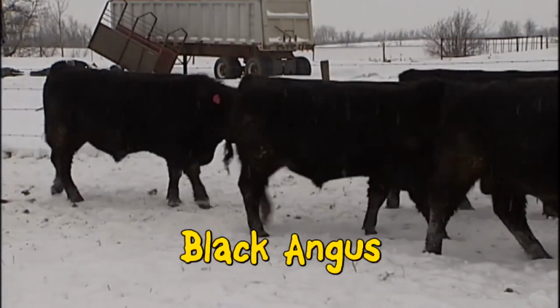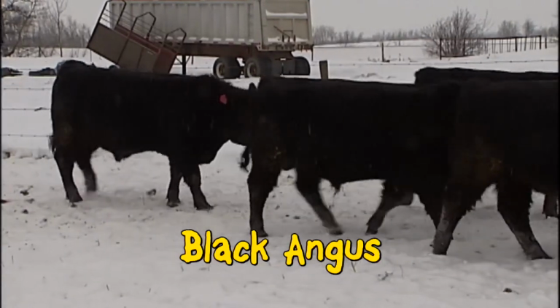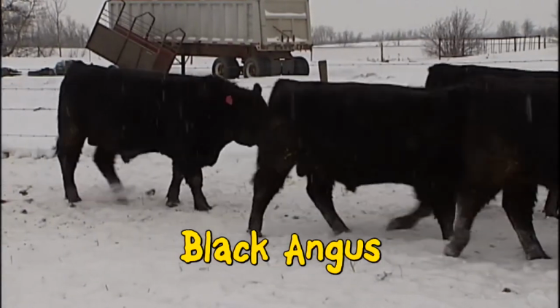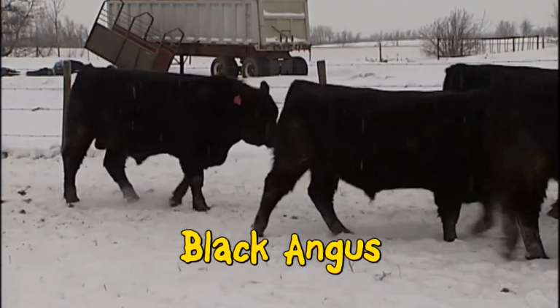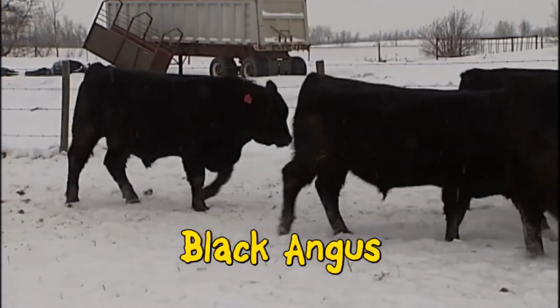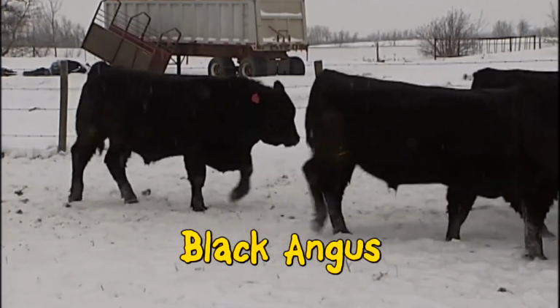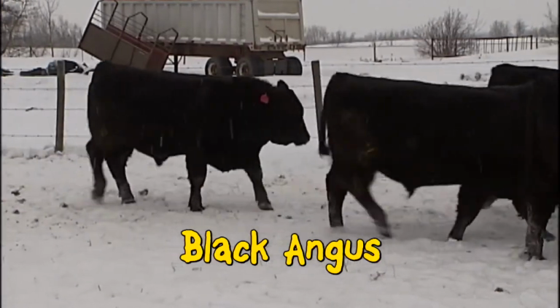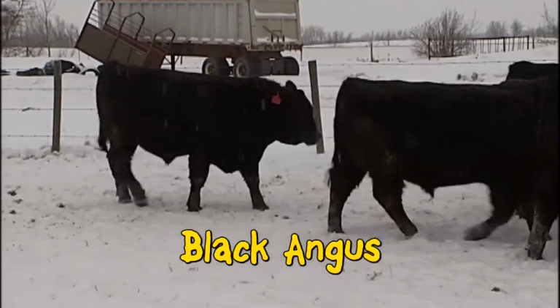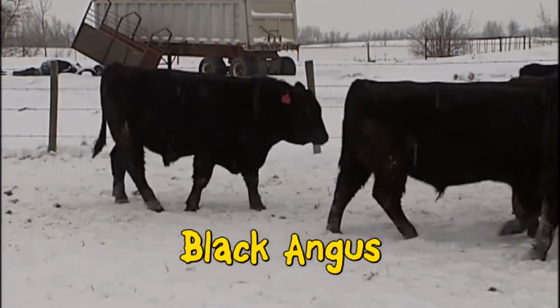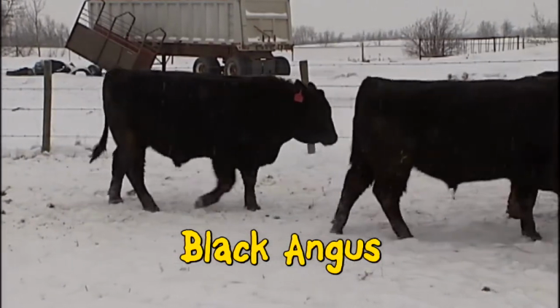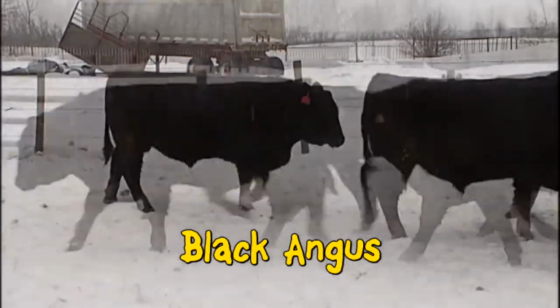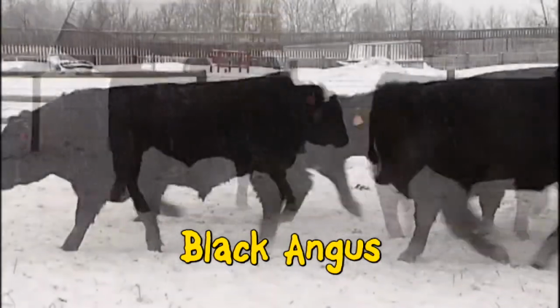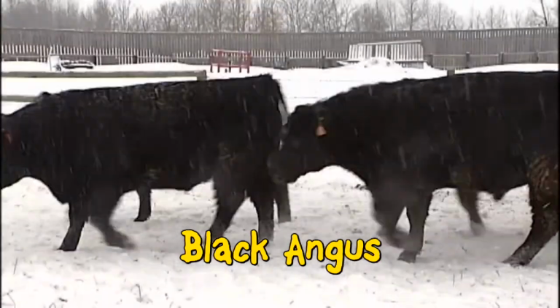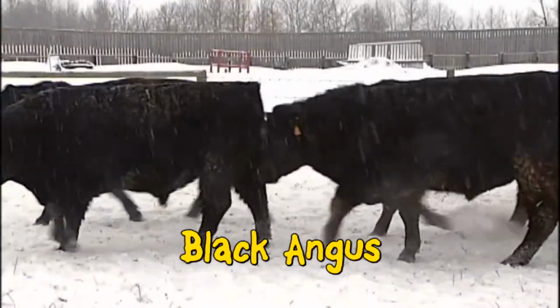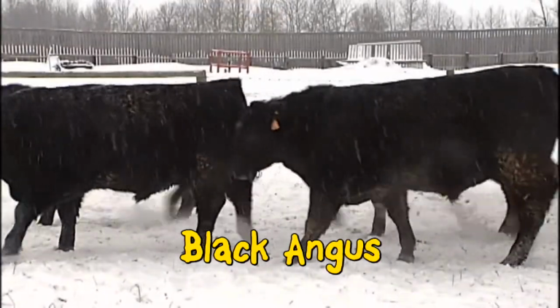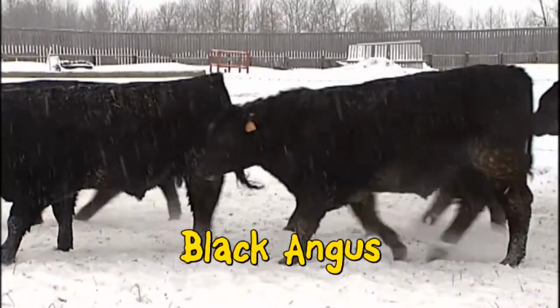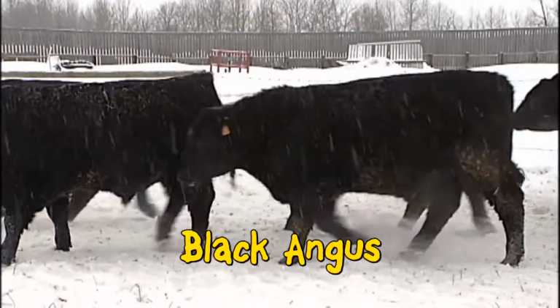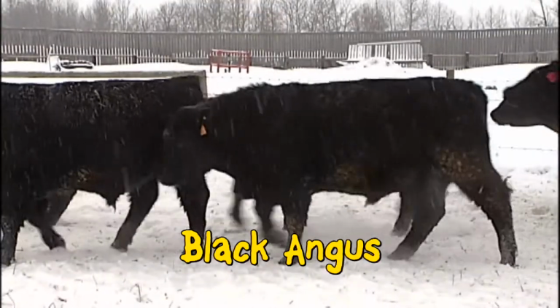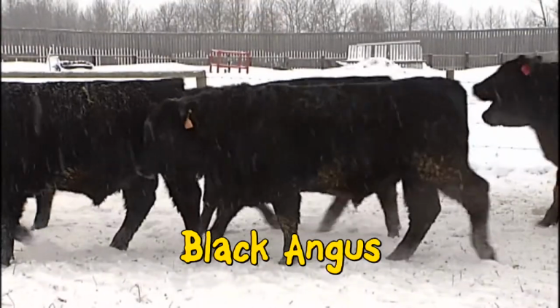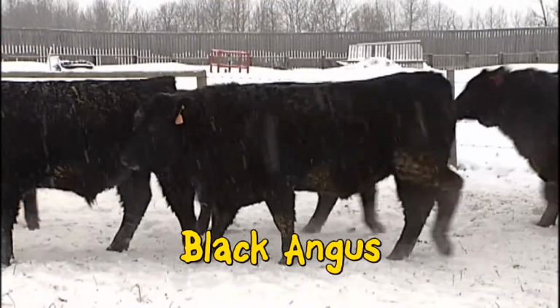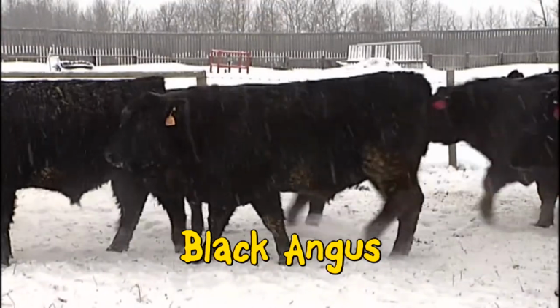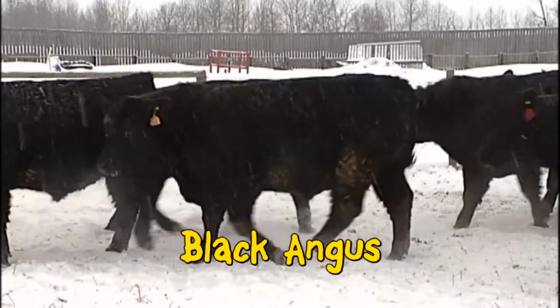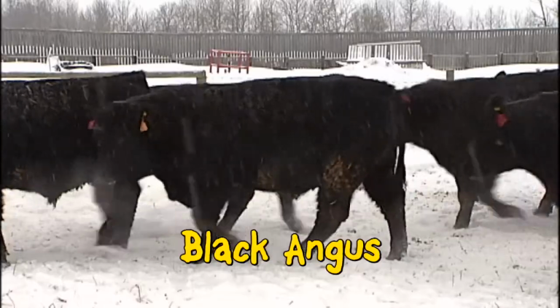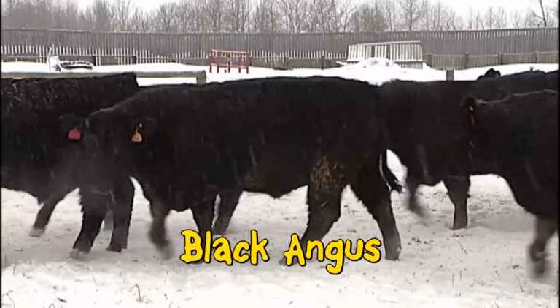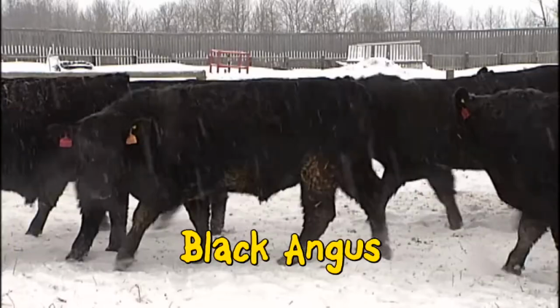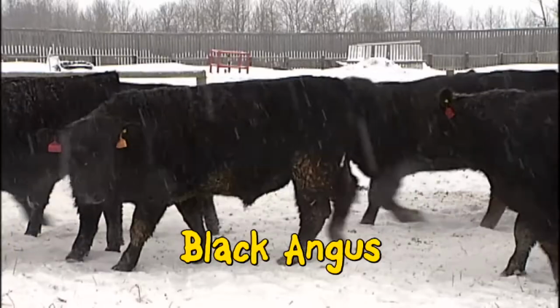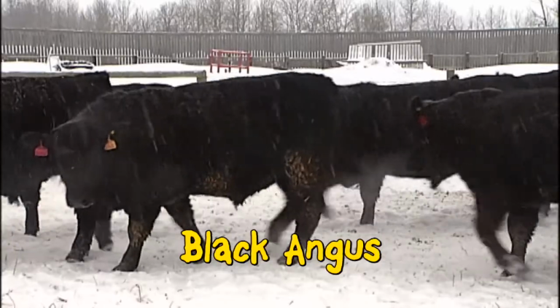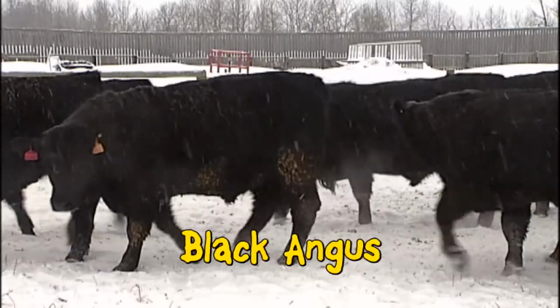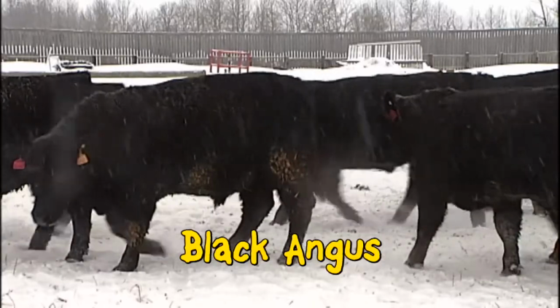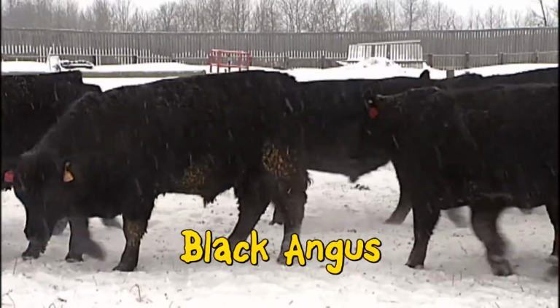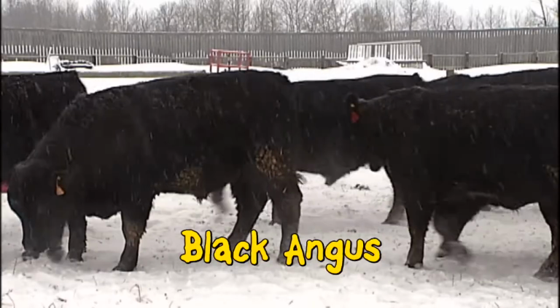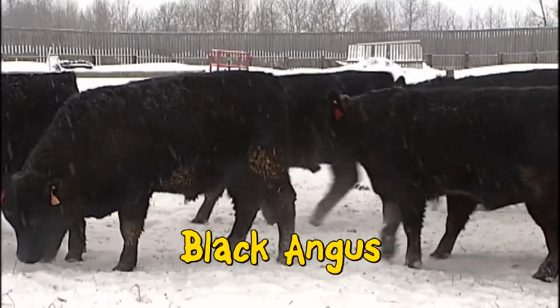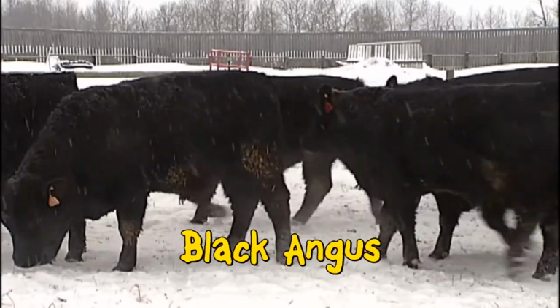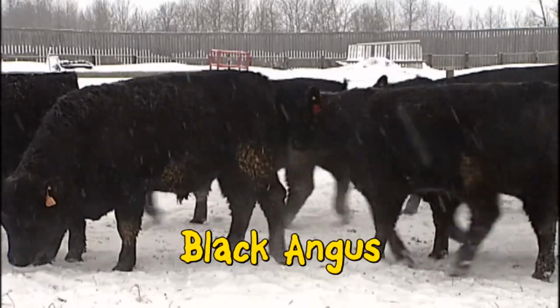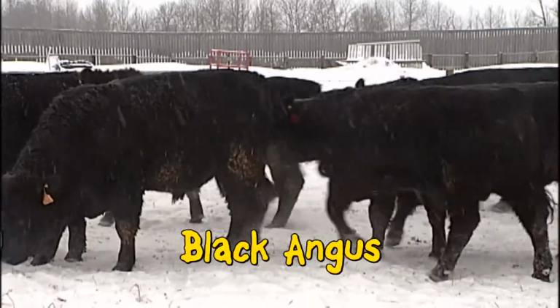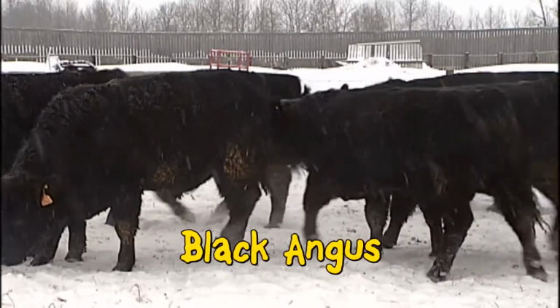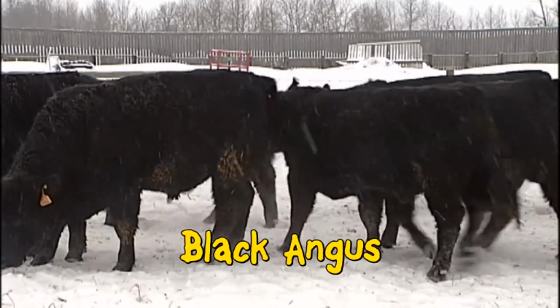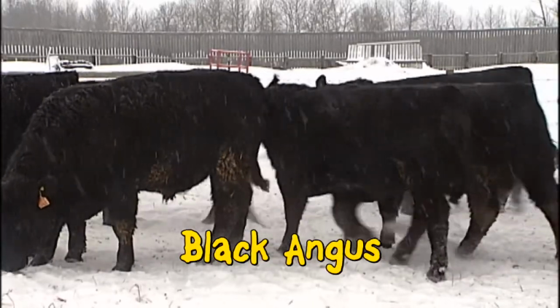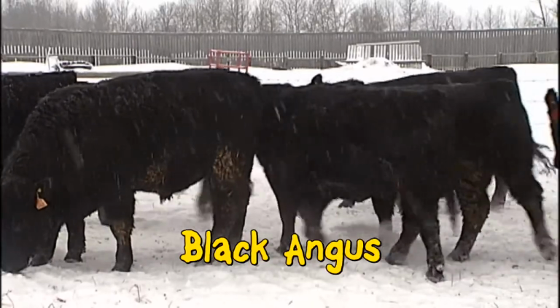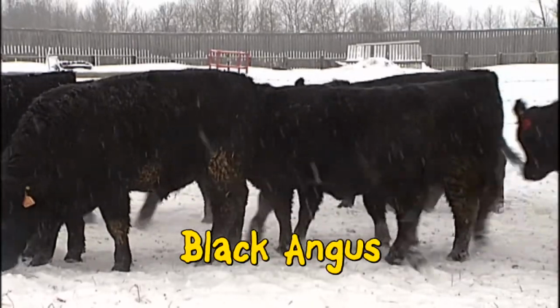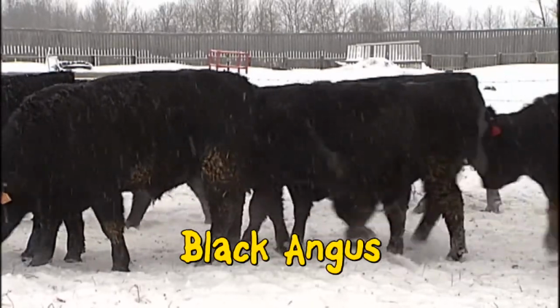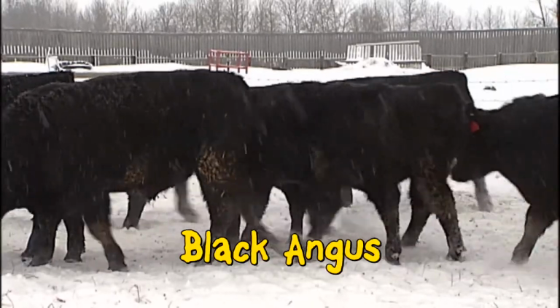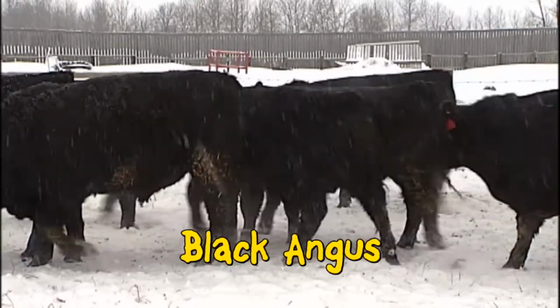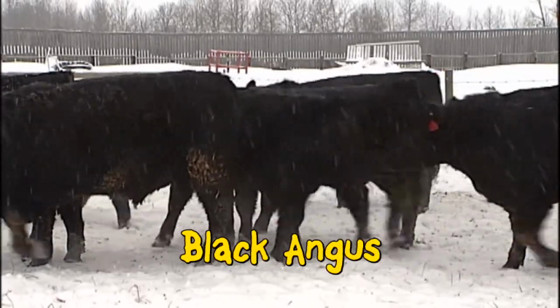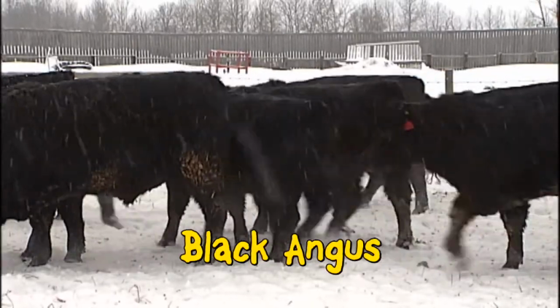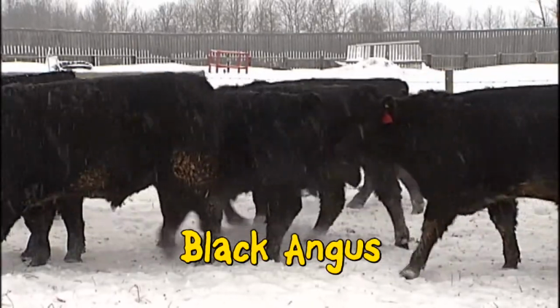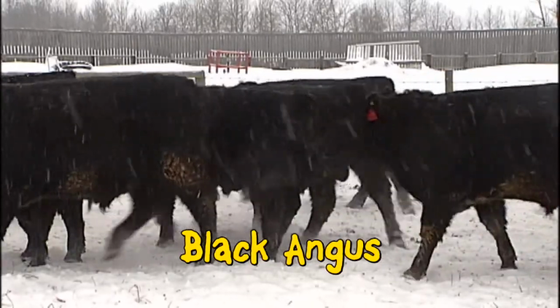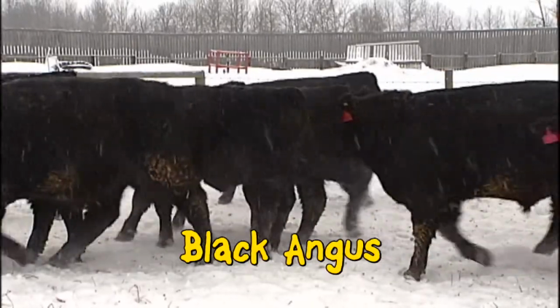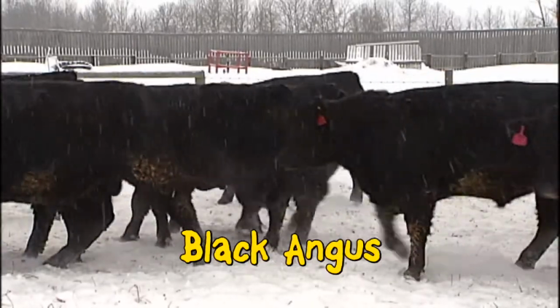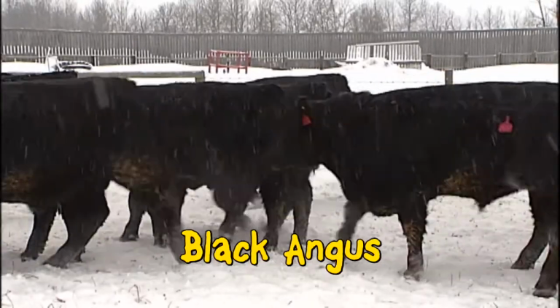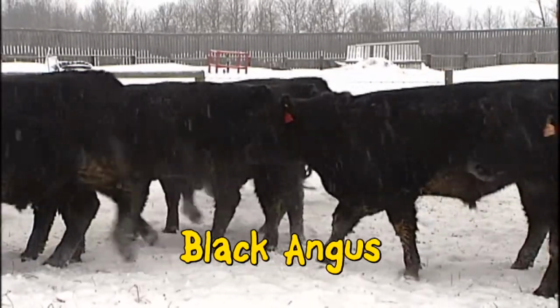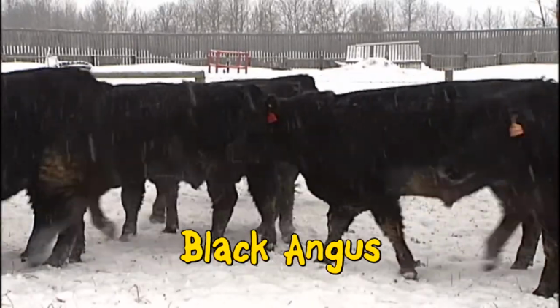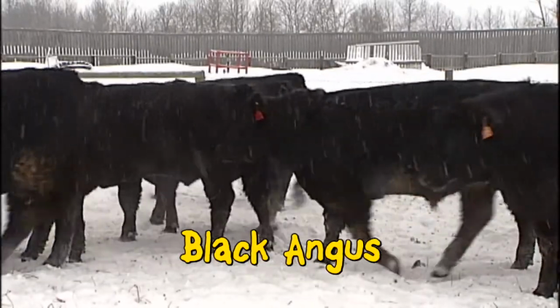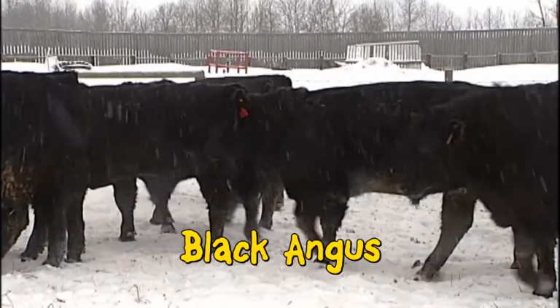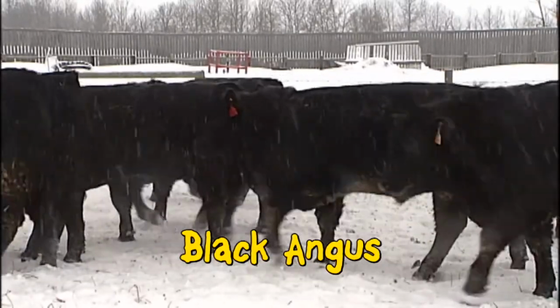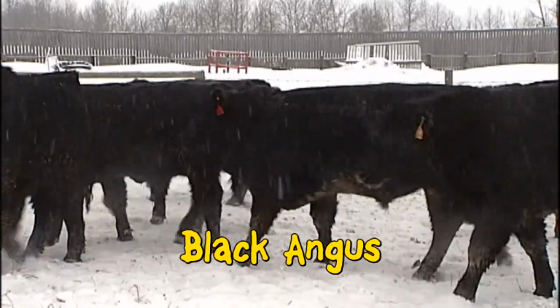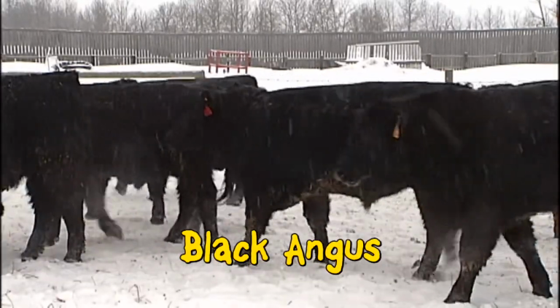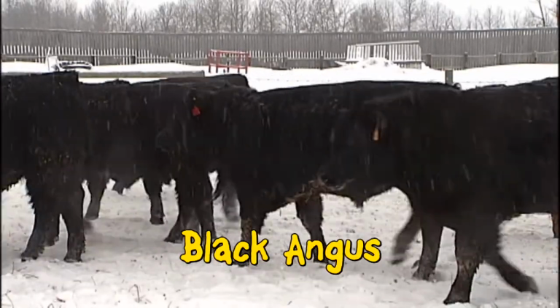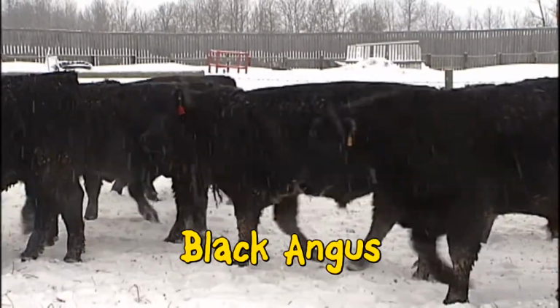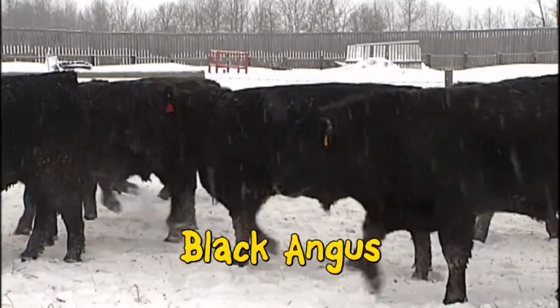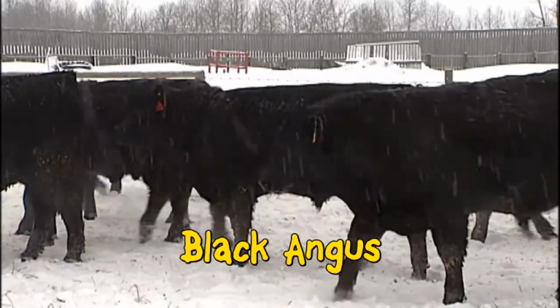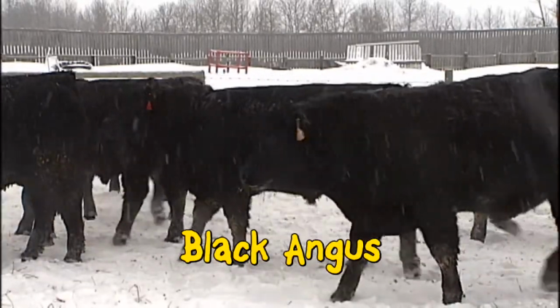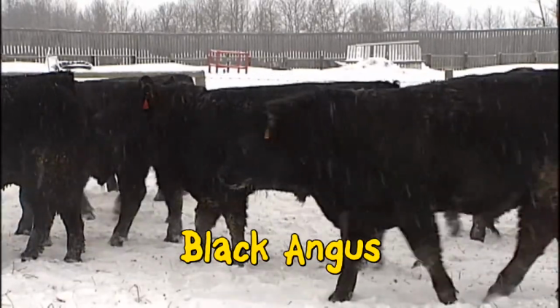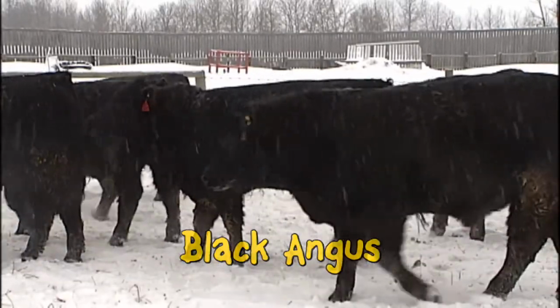Just like our Red Angus, our blacks are light at birth then really grow when it counts. Angus convenience — the black color and no darn trouble.